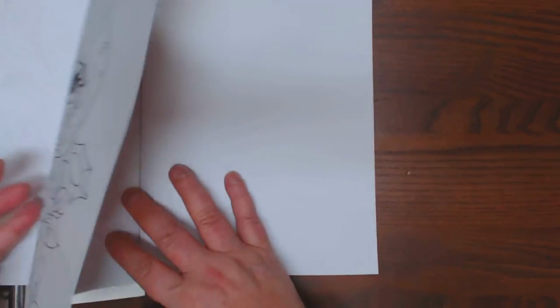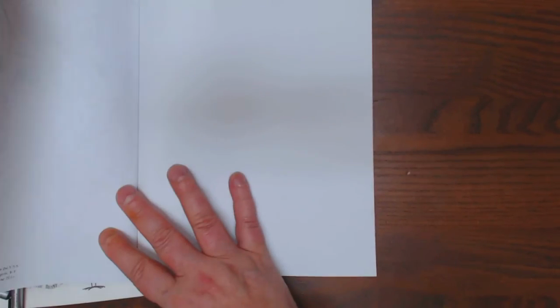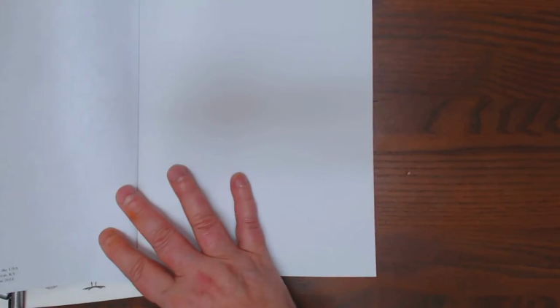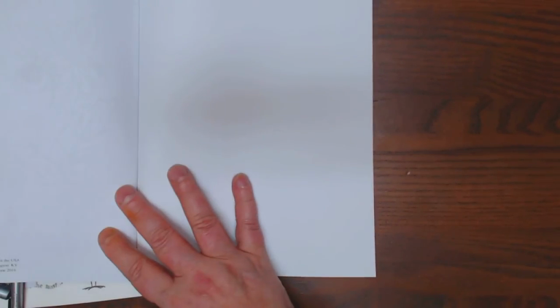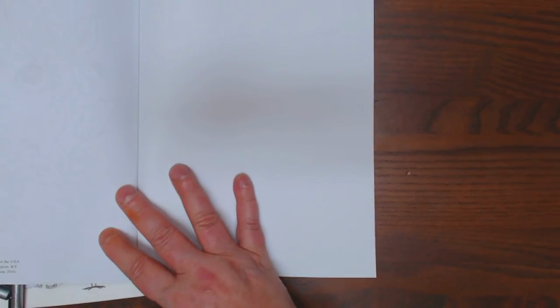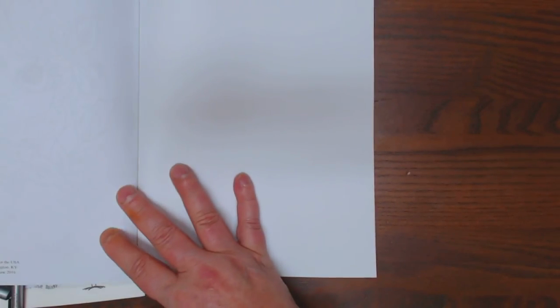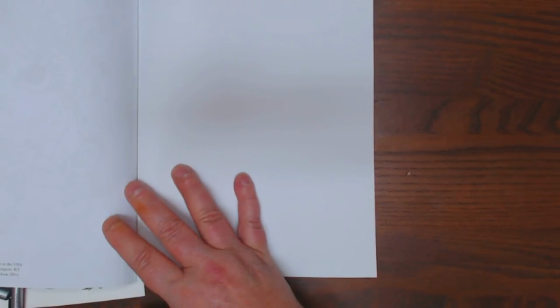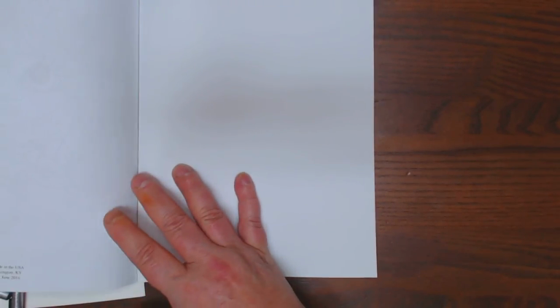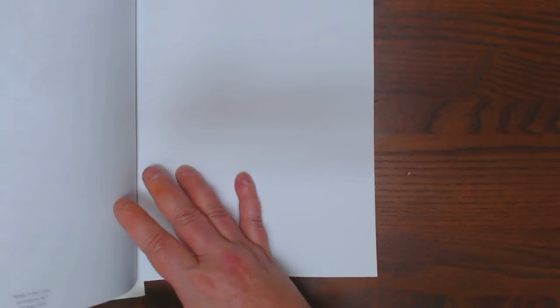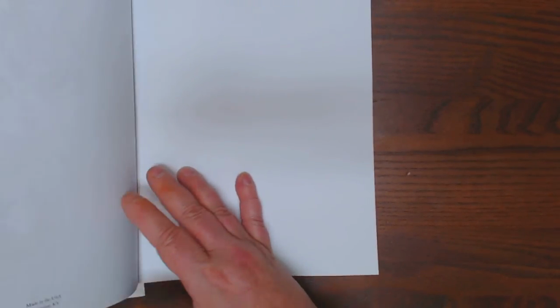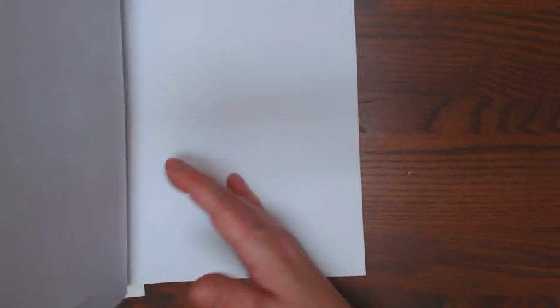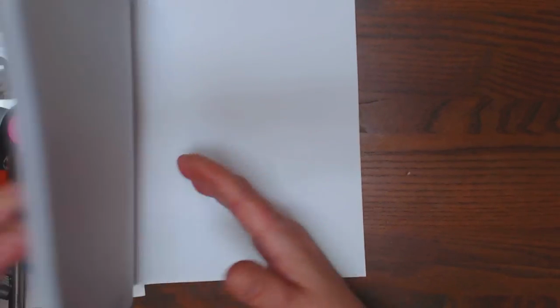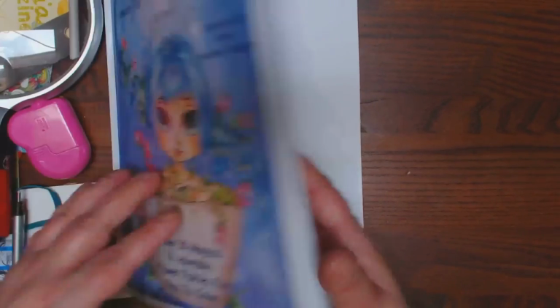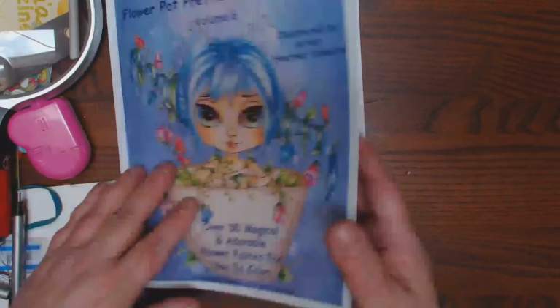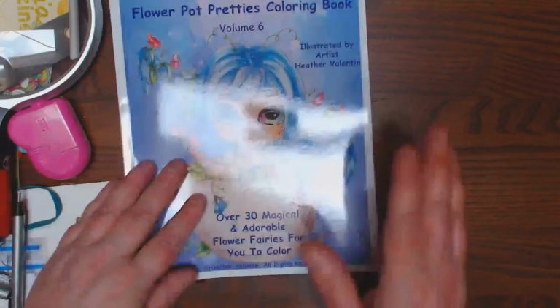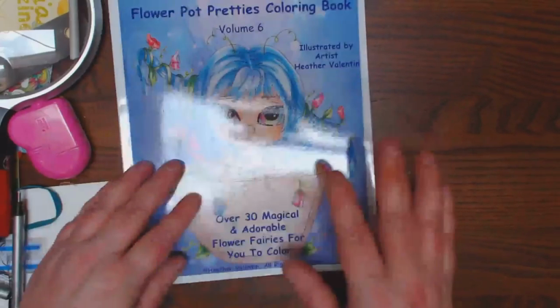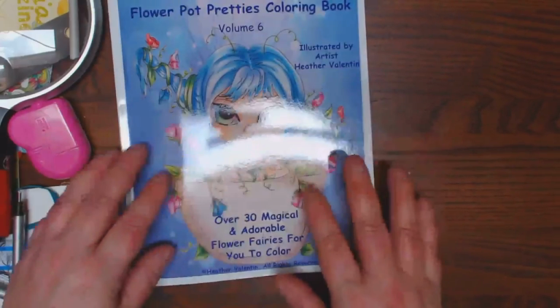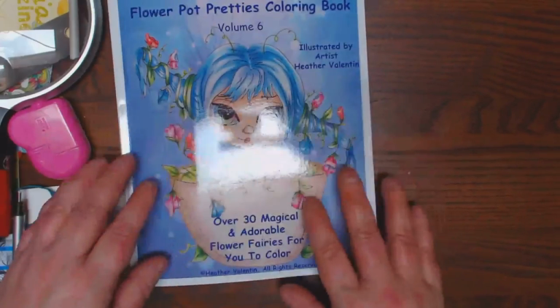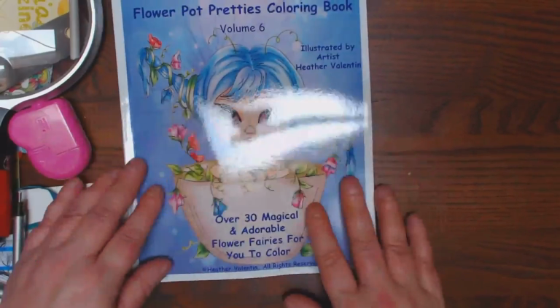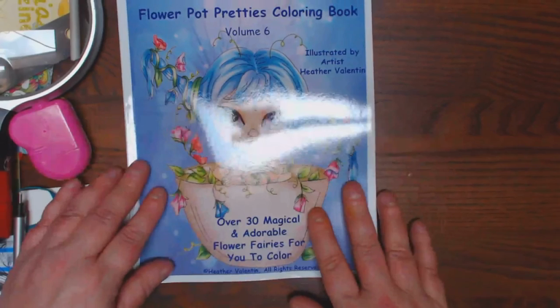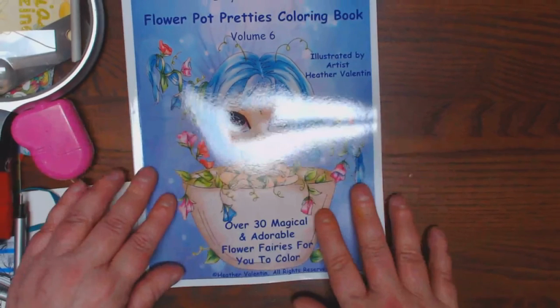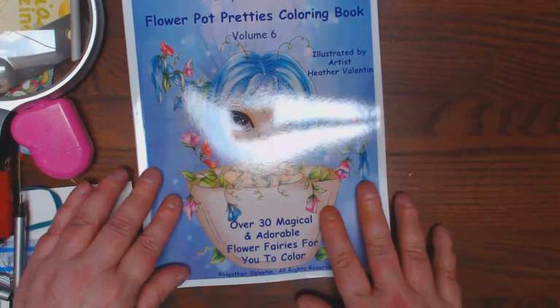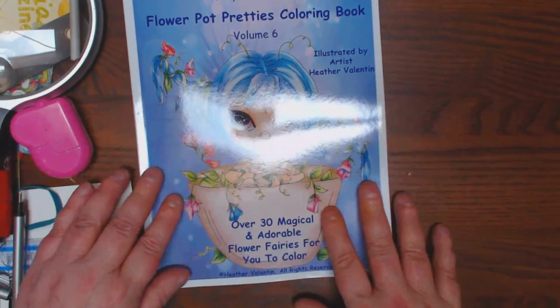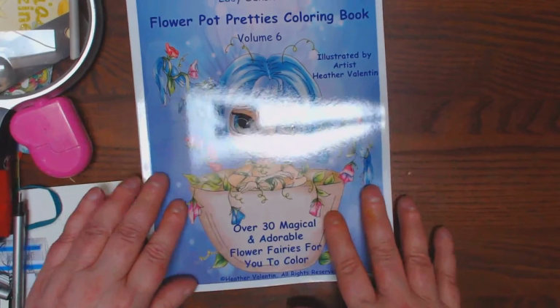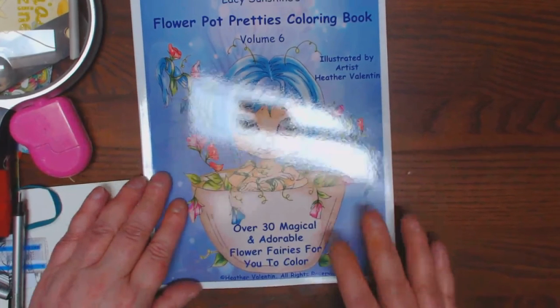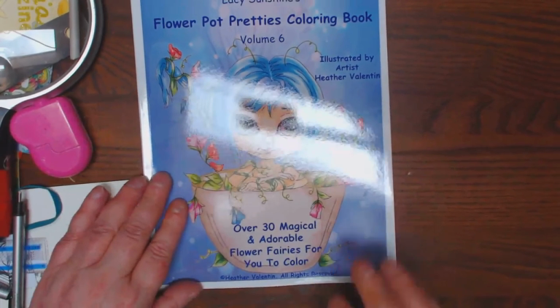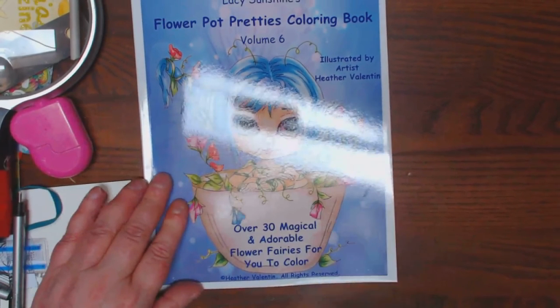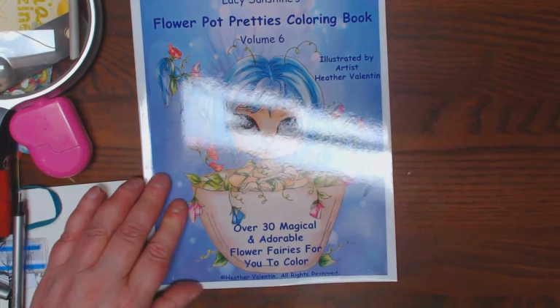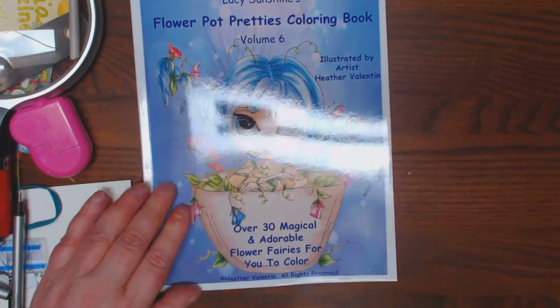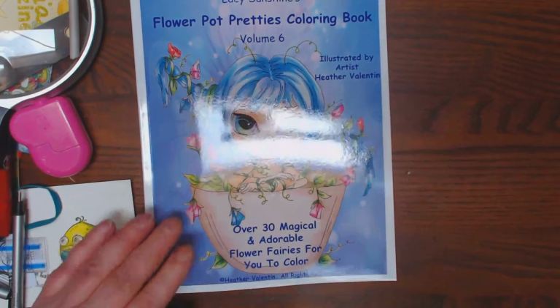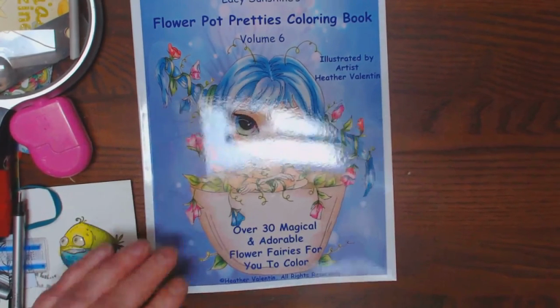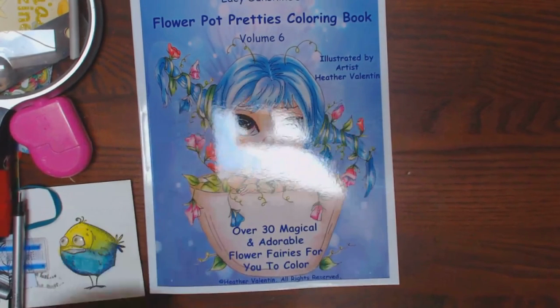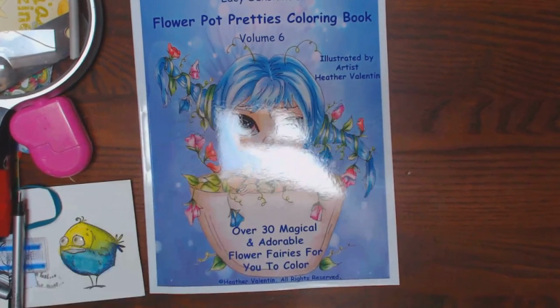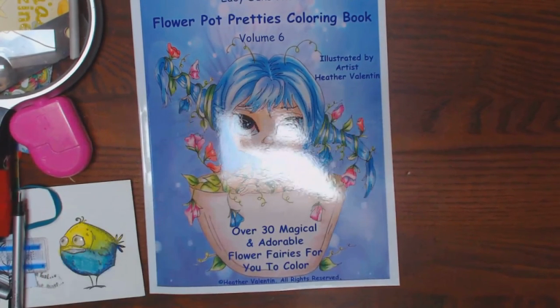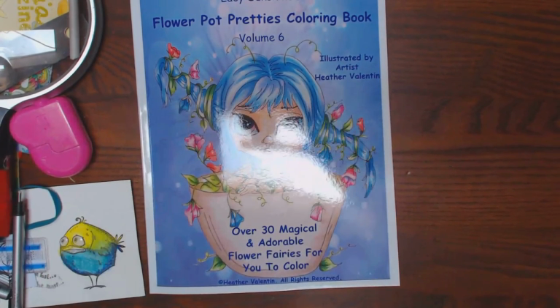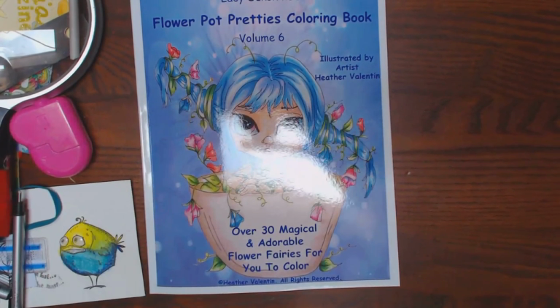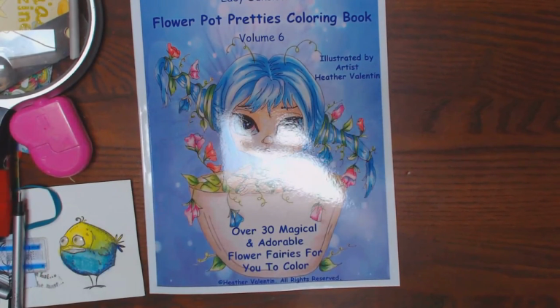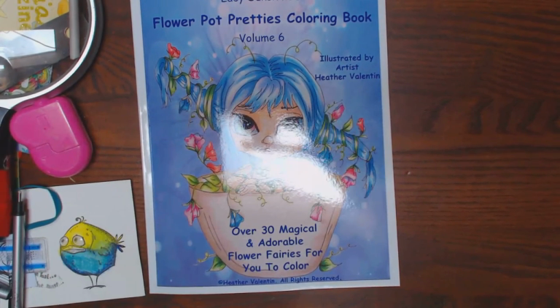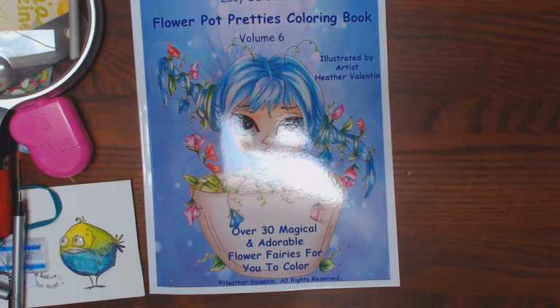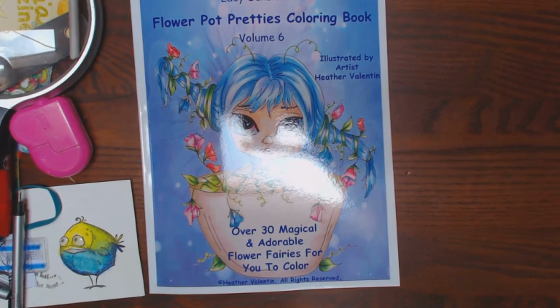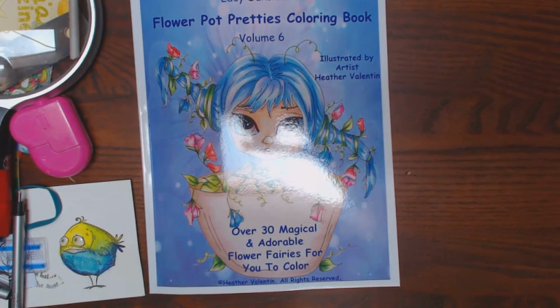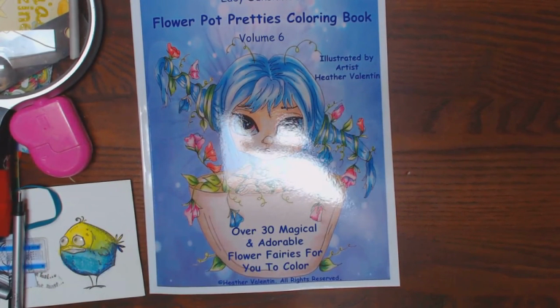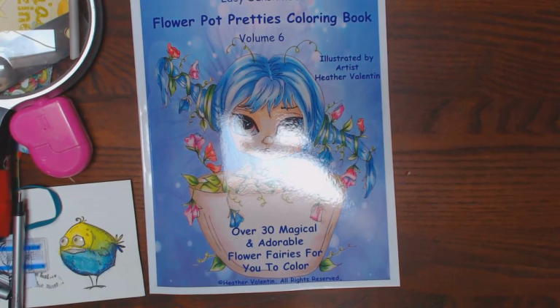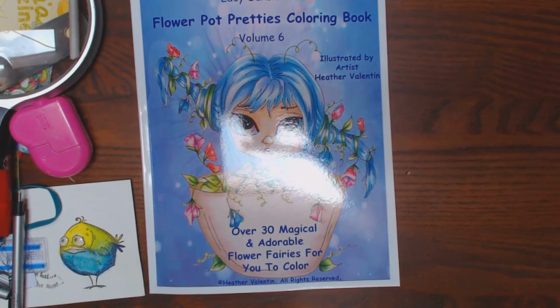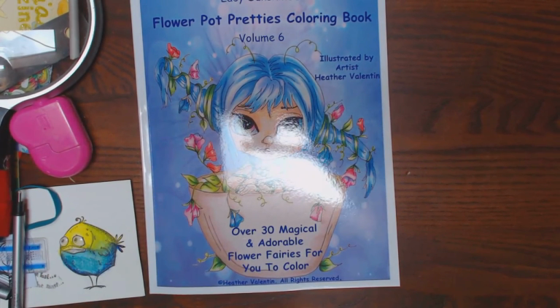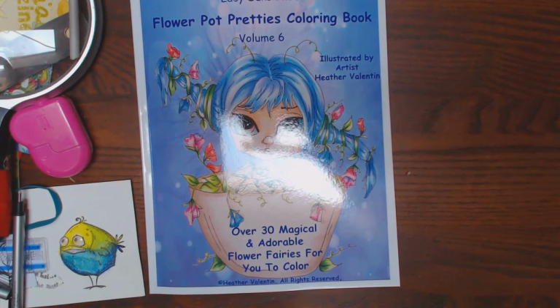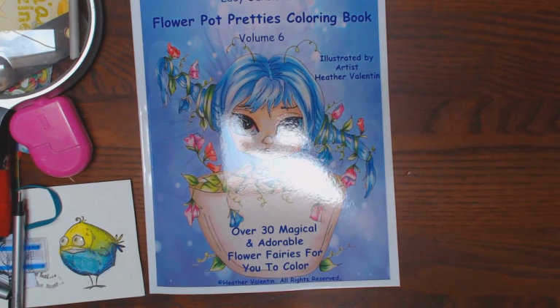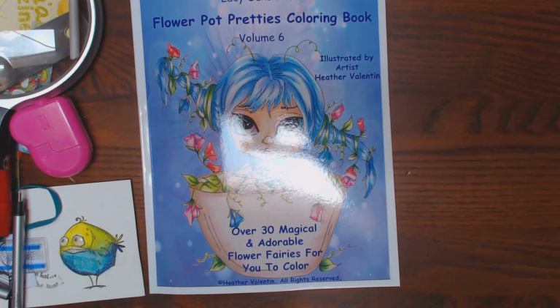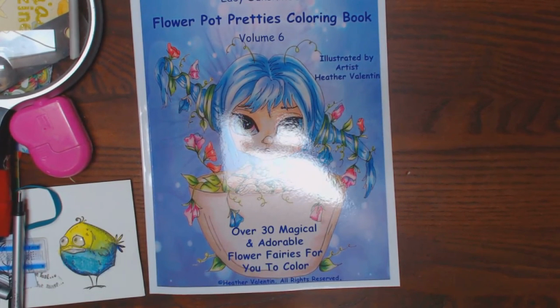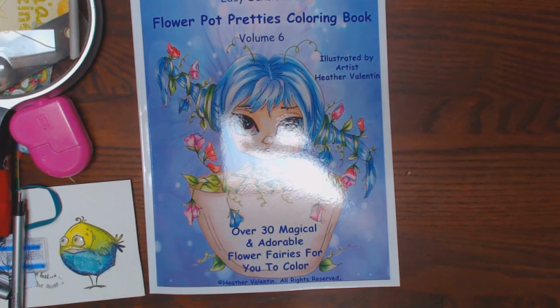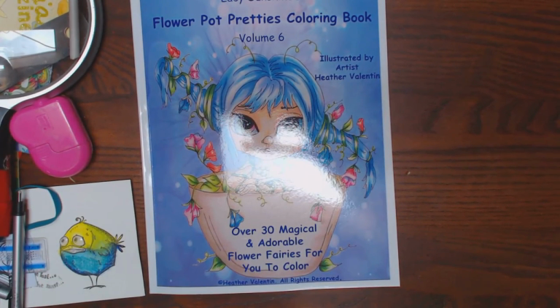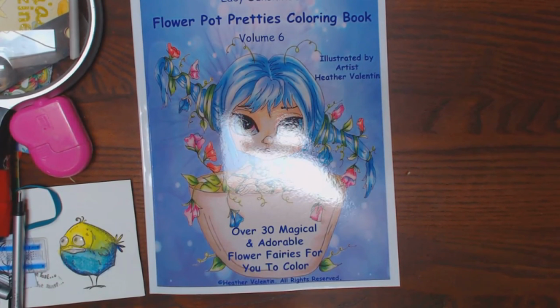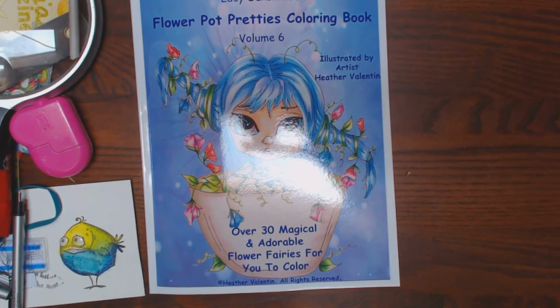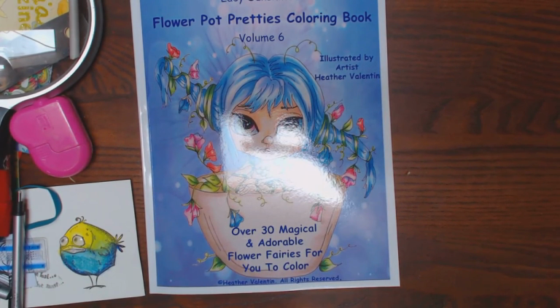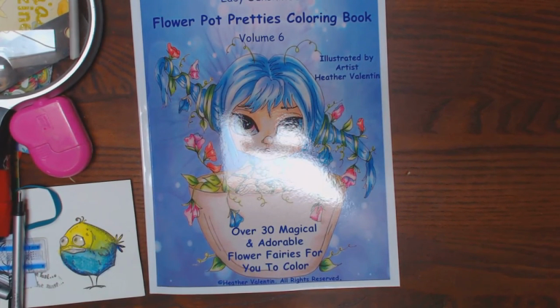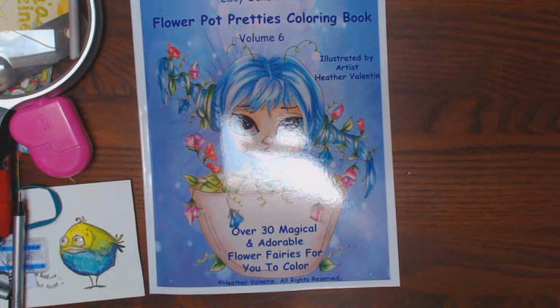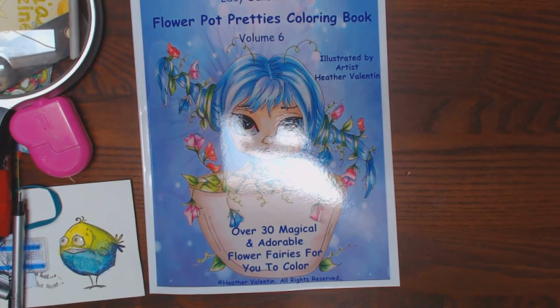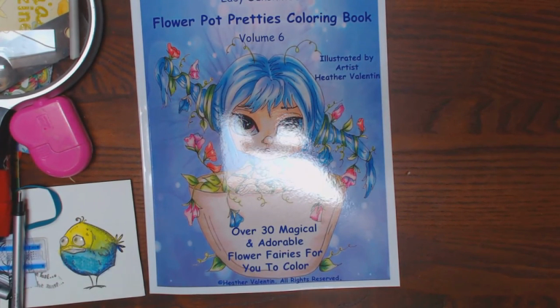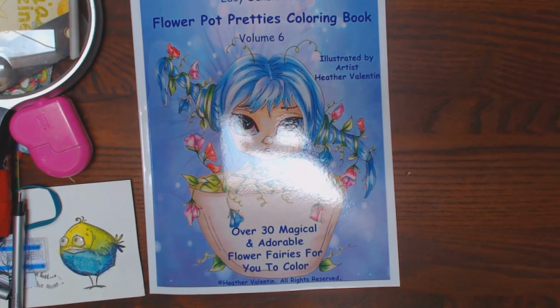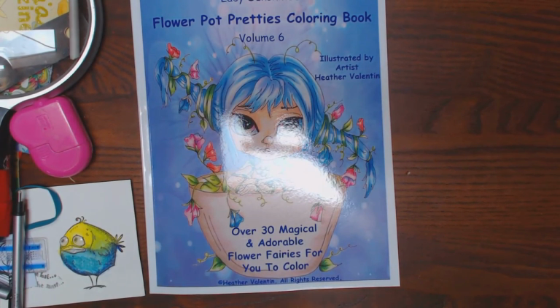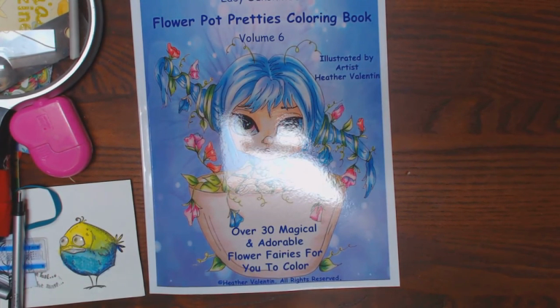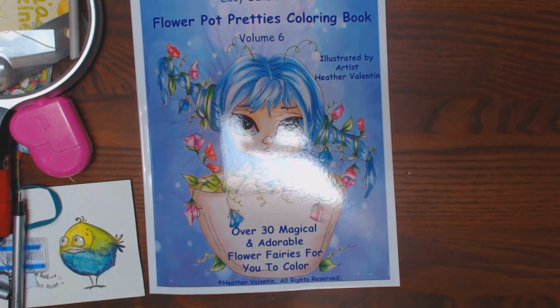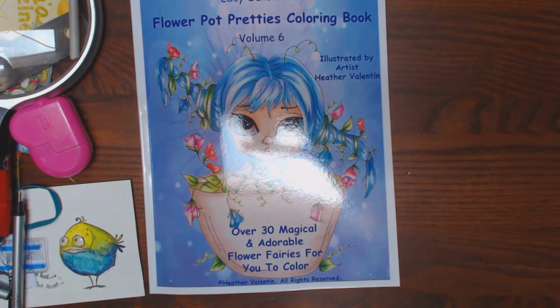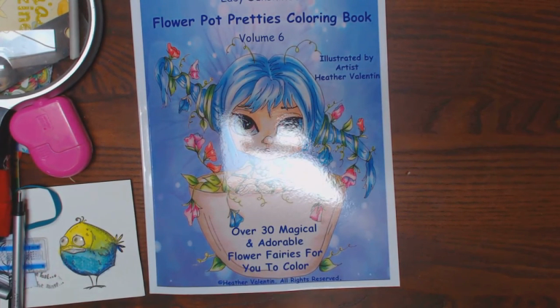Fun little book. That's Lacey Sunshine's Flower Pot Pretties coloring book. Thanks, guys.